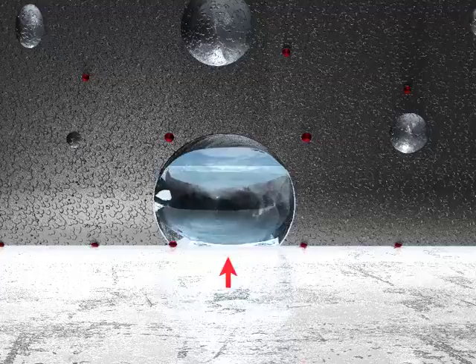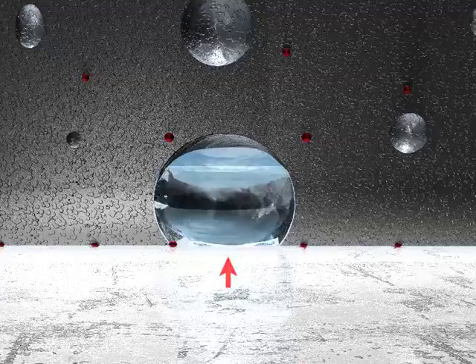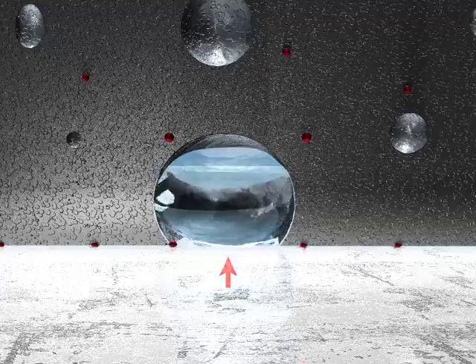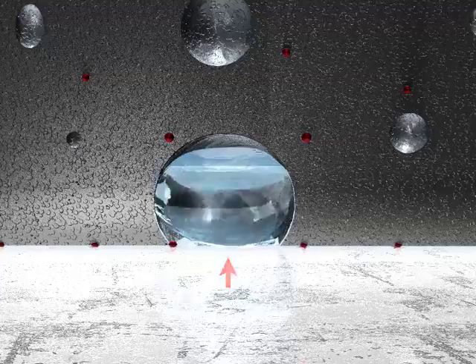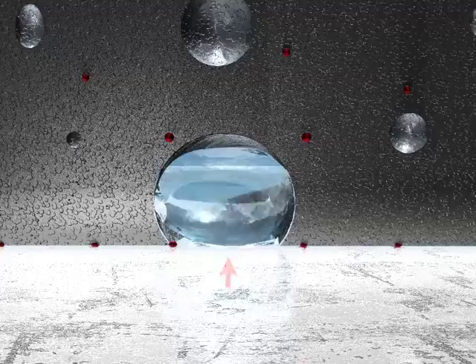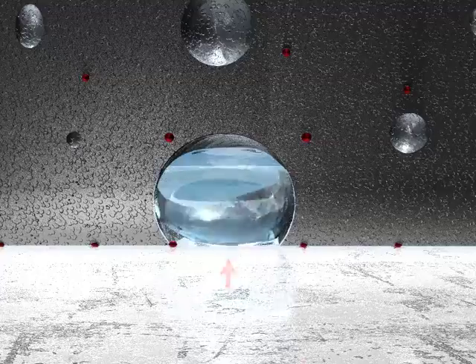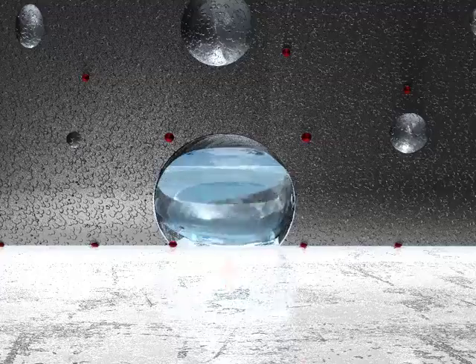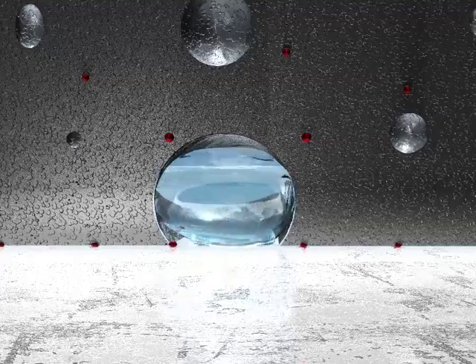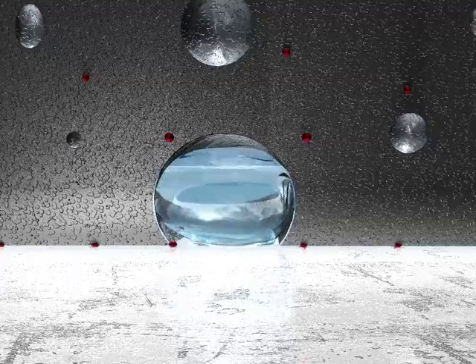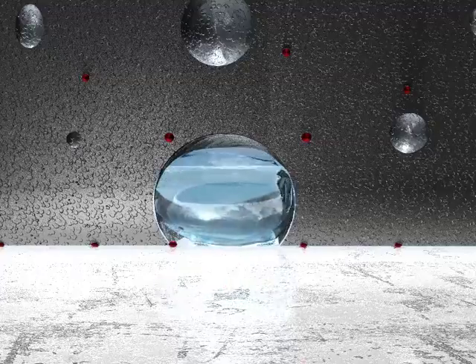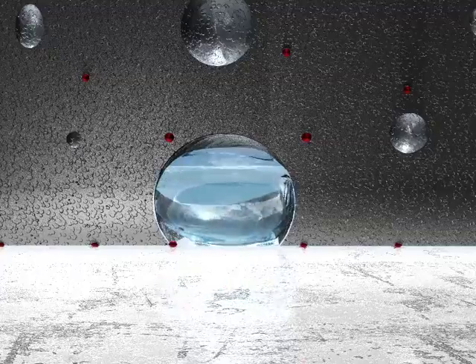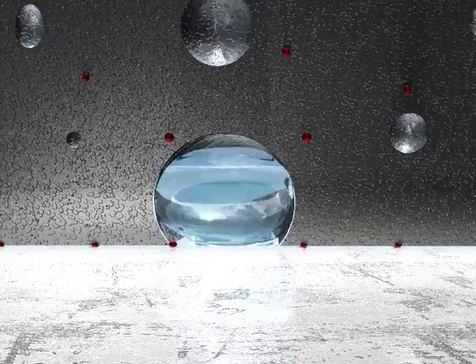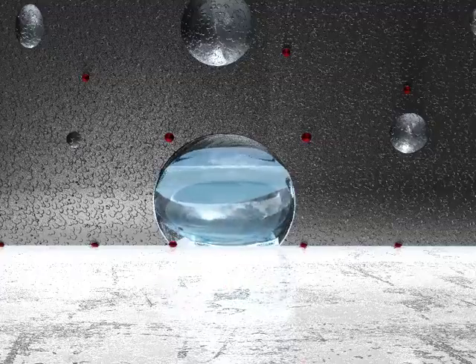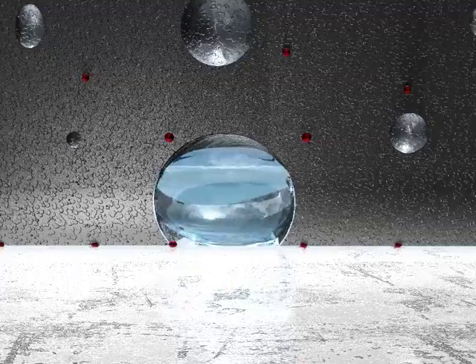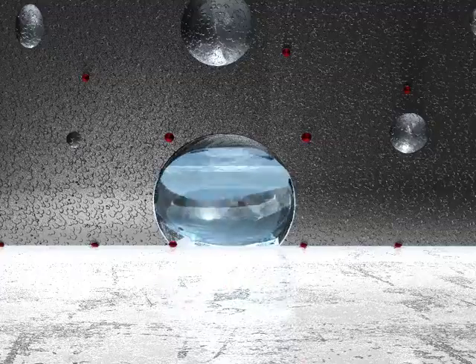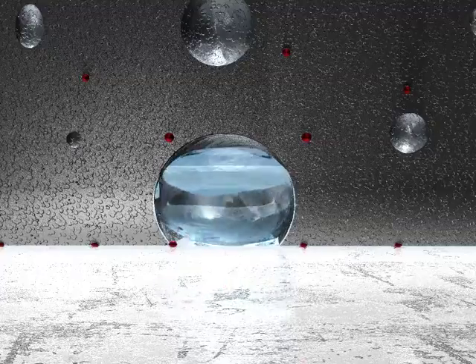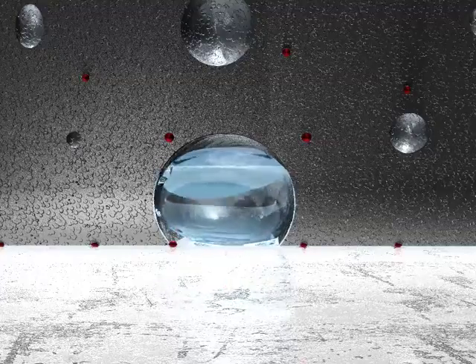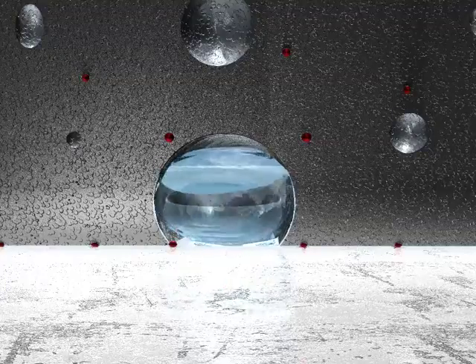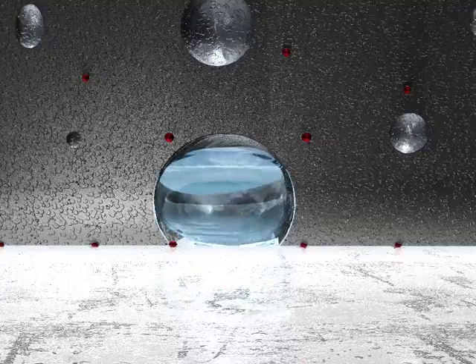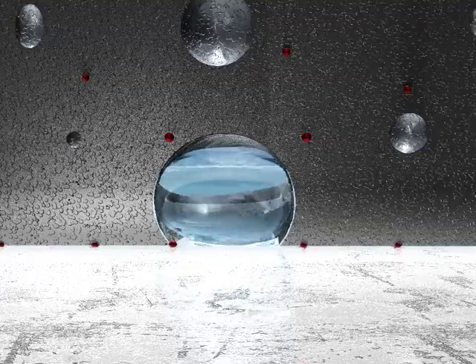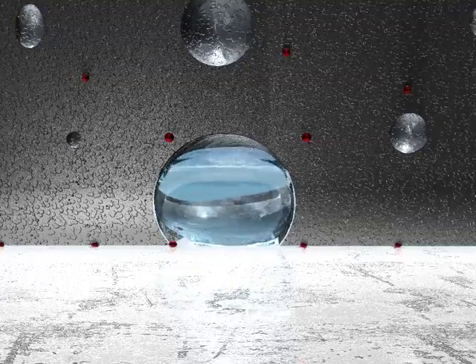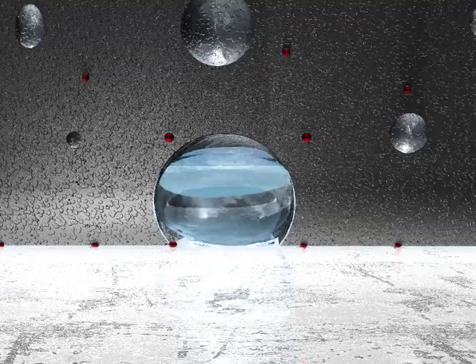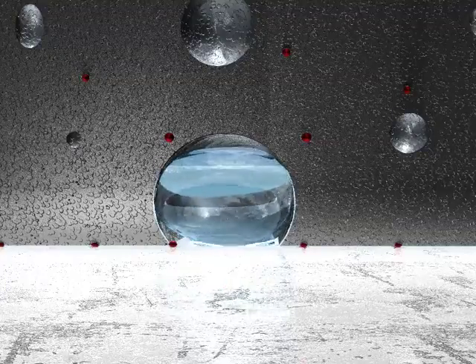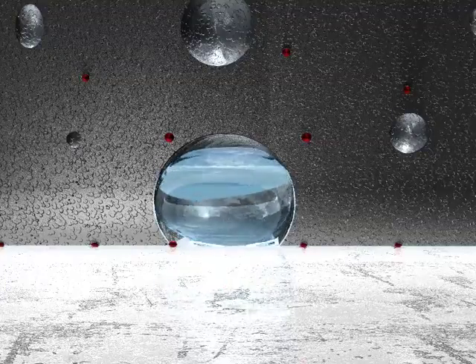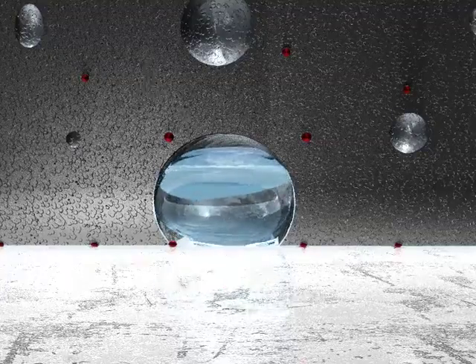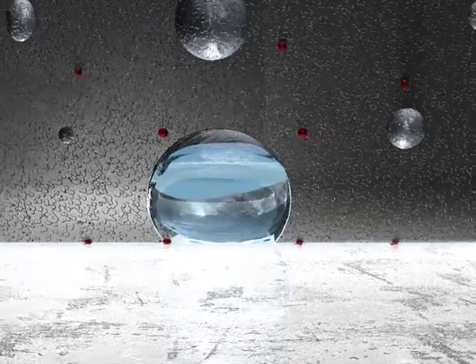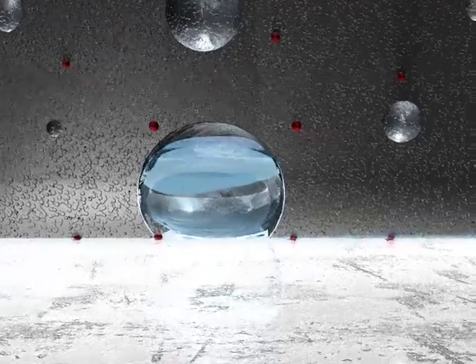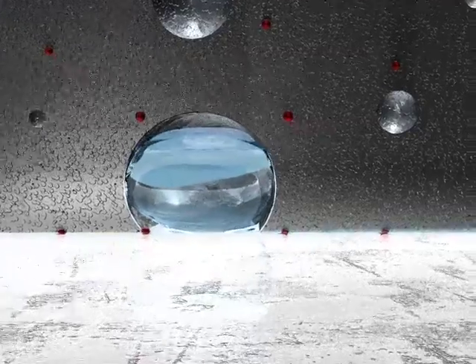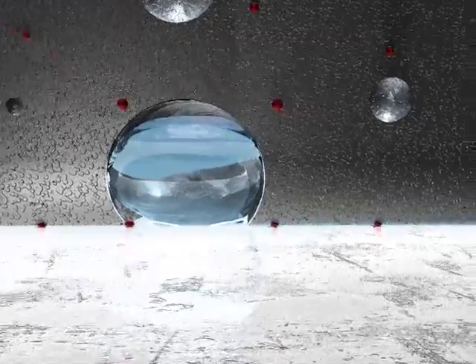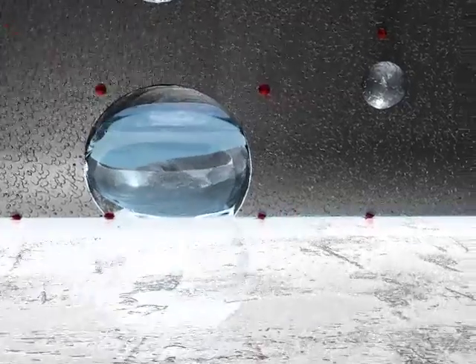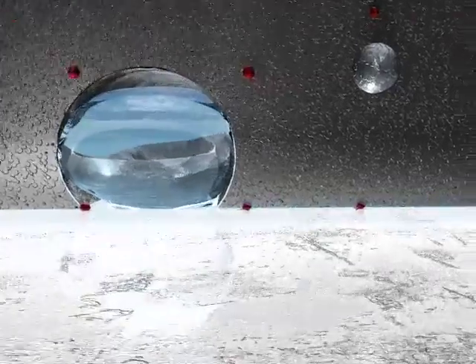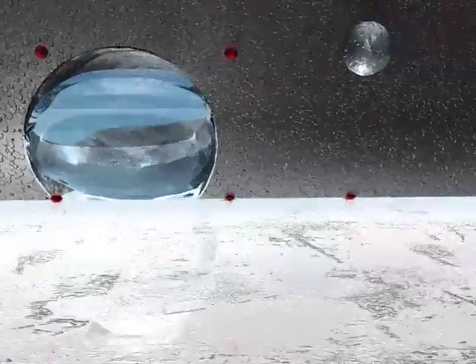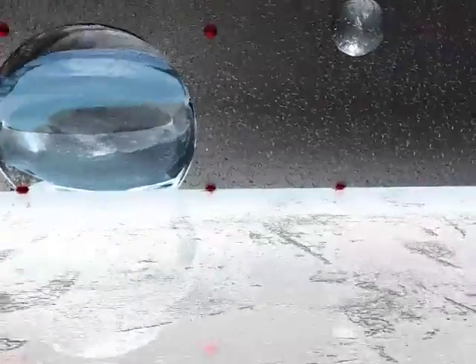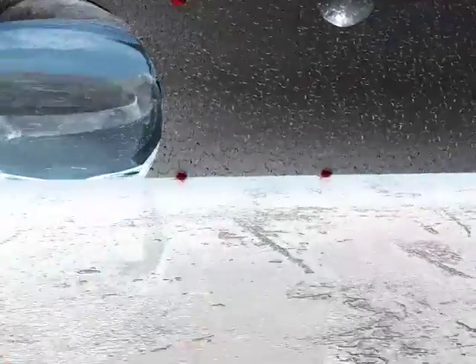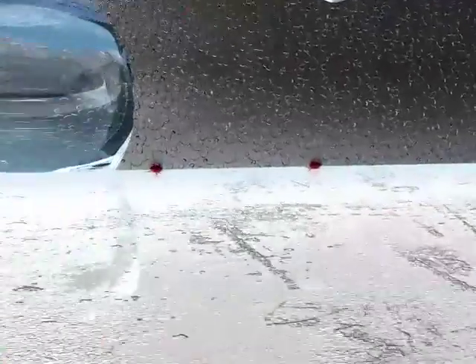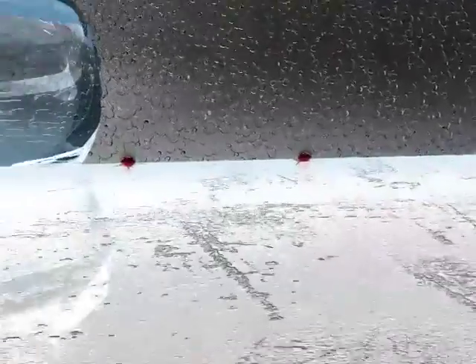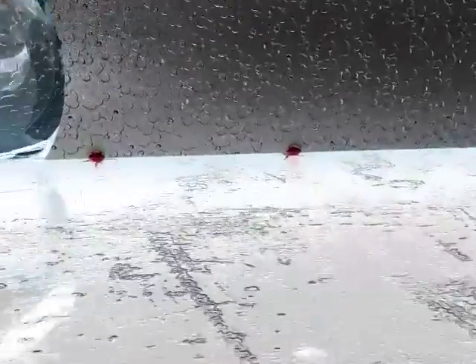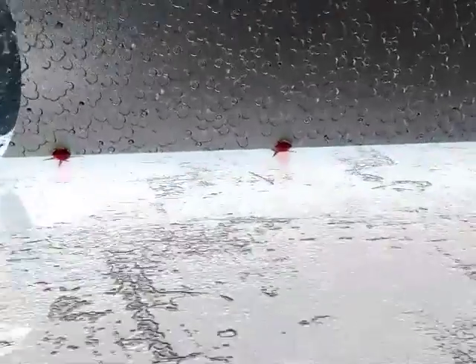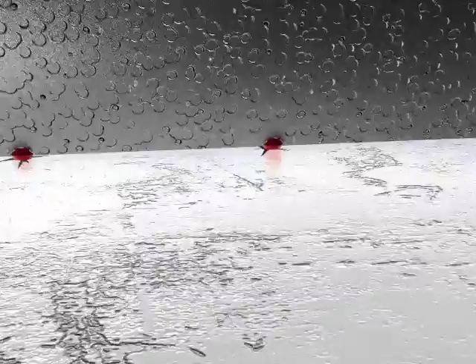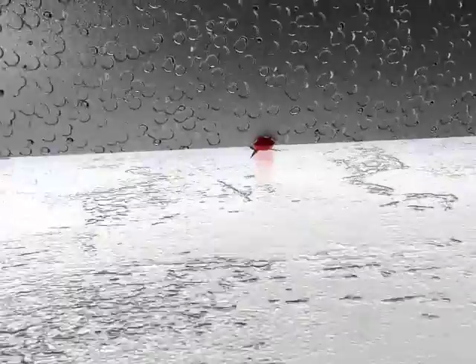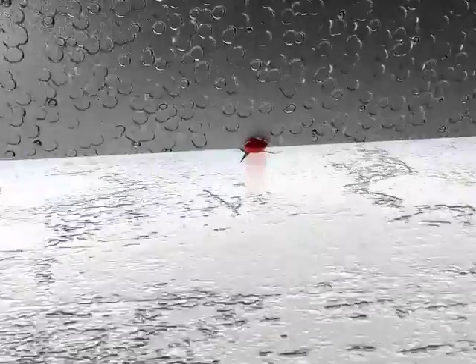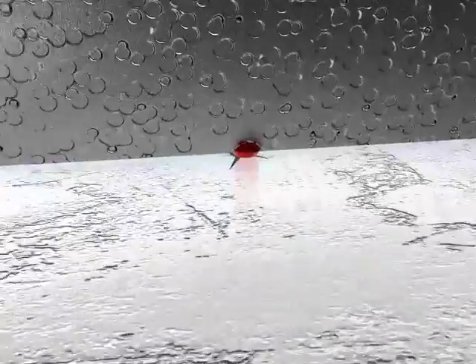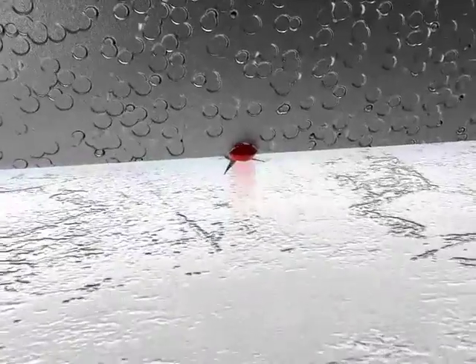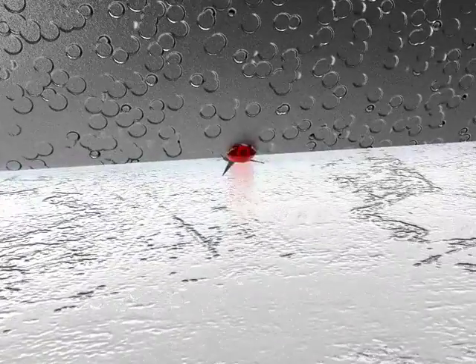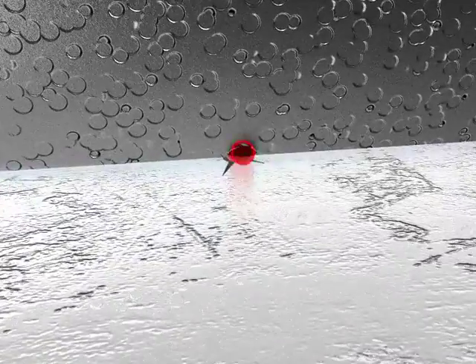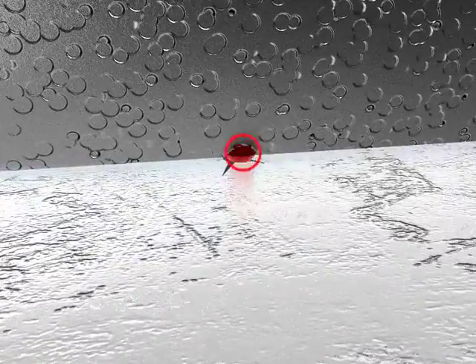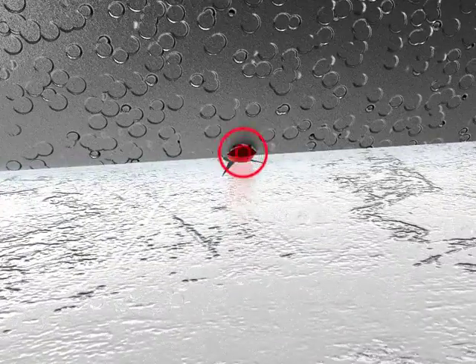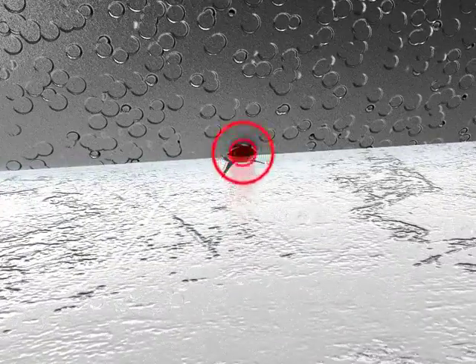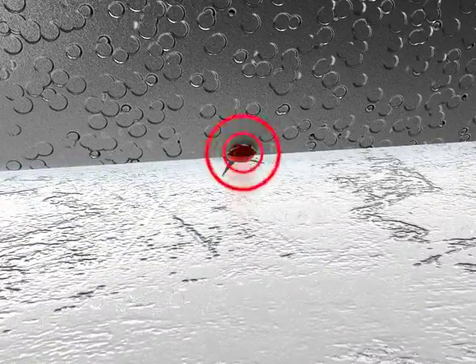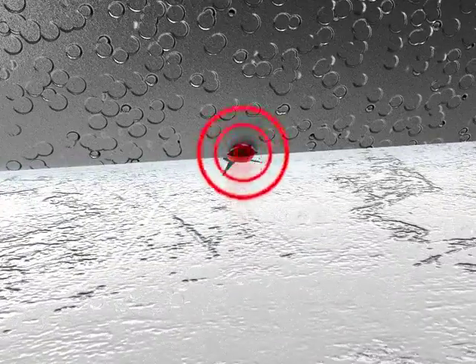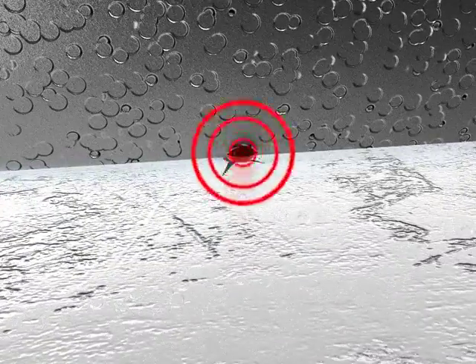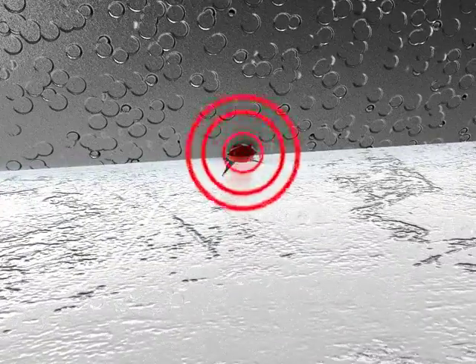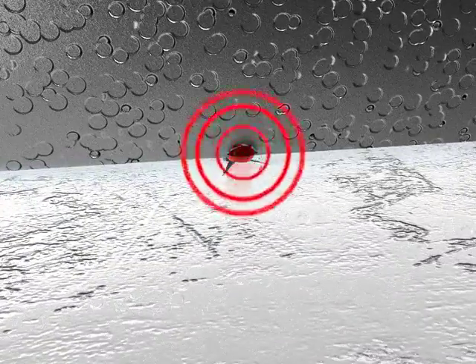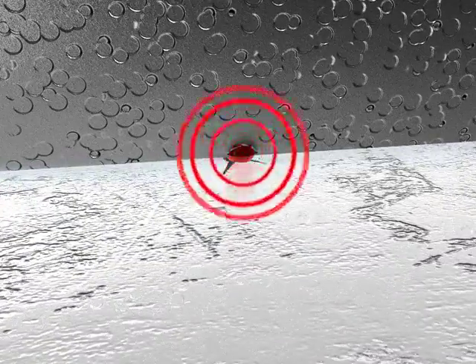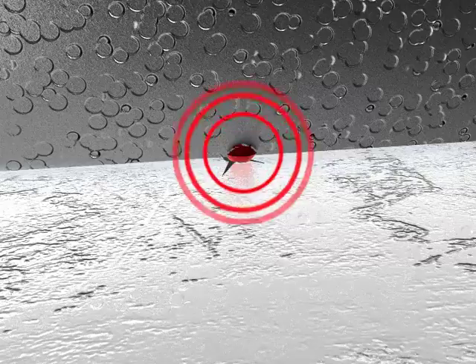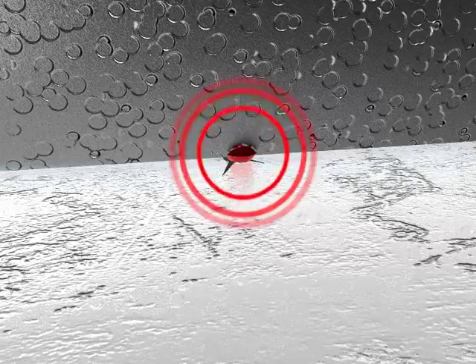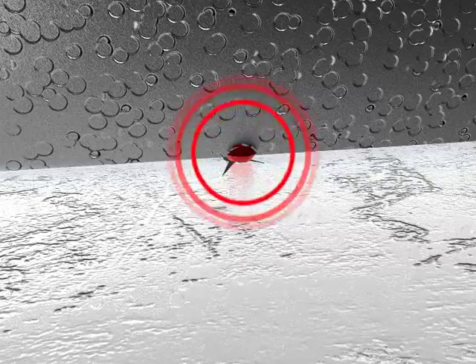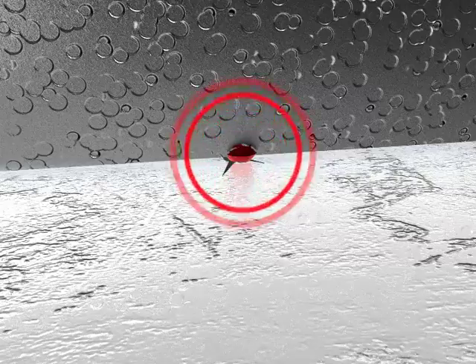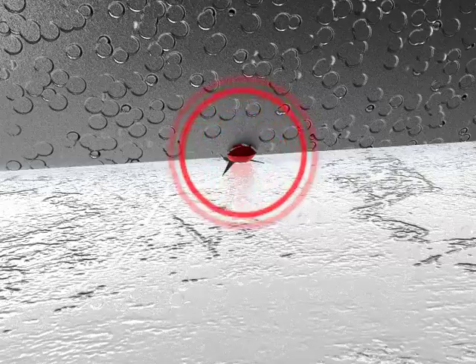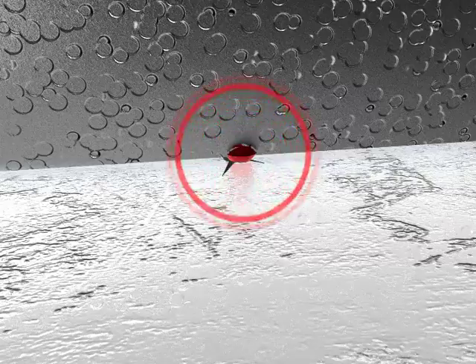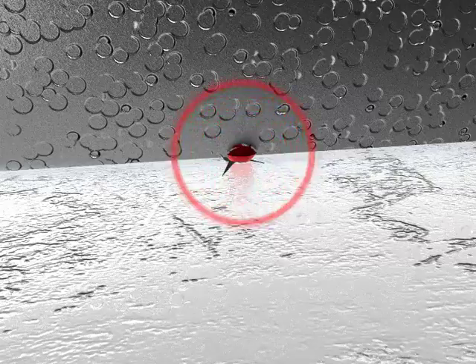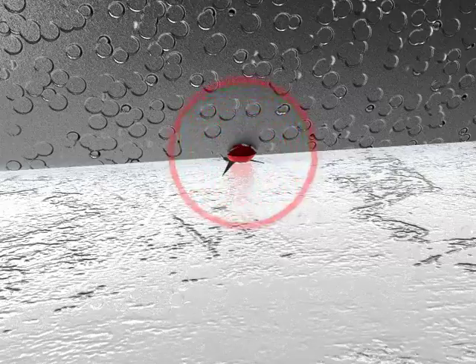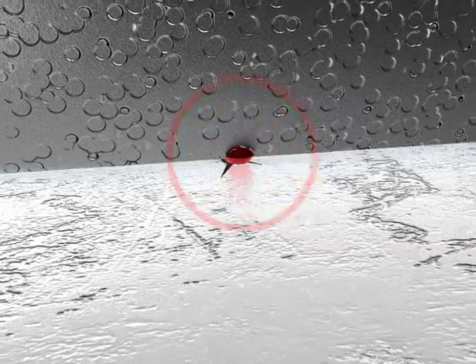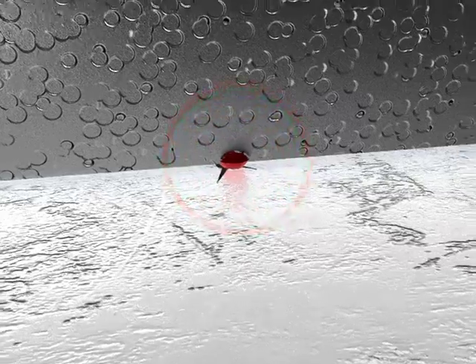As the water is dispersed, the bite particles come into contact with the surface of the ice, providing an enhanced gripping action.